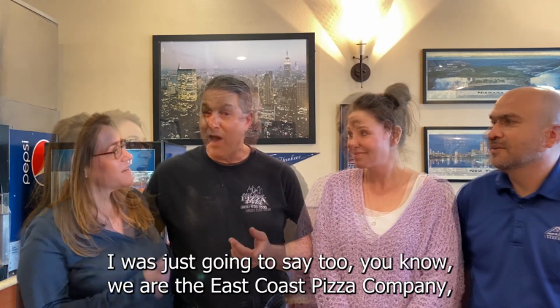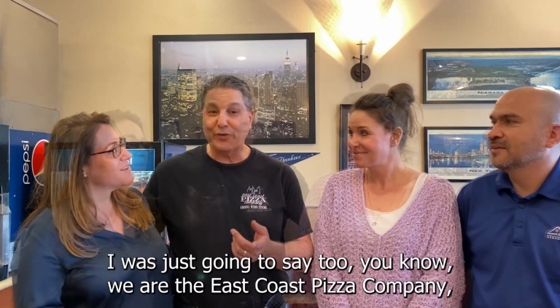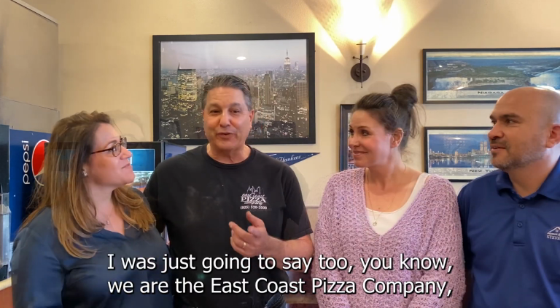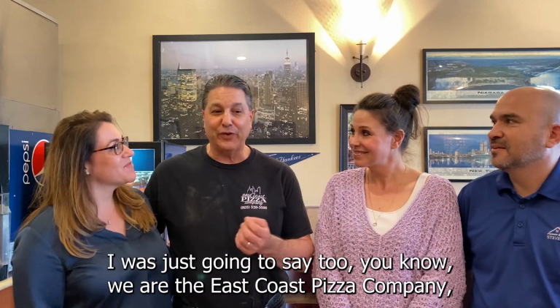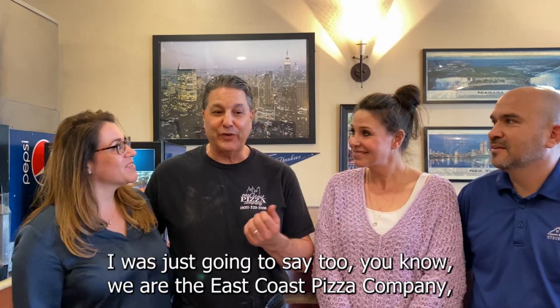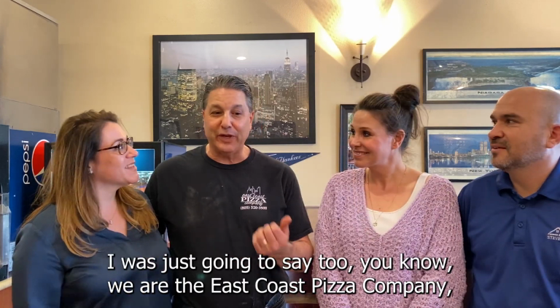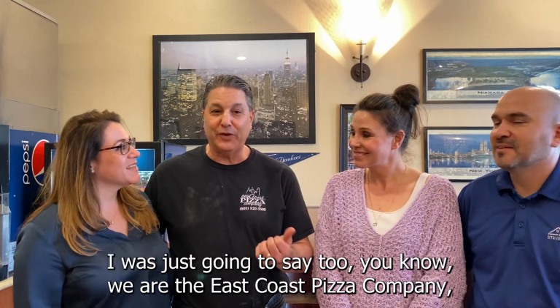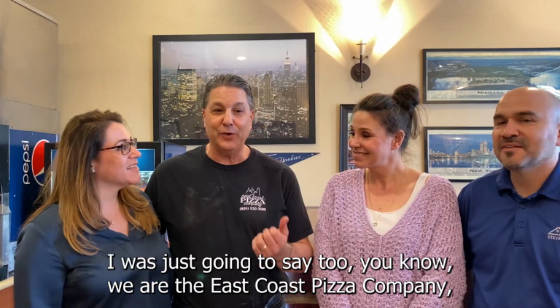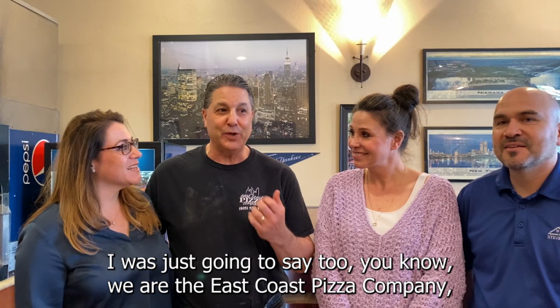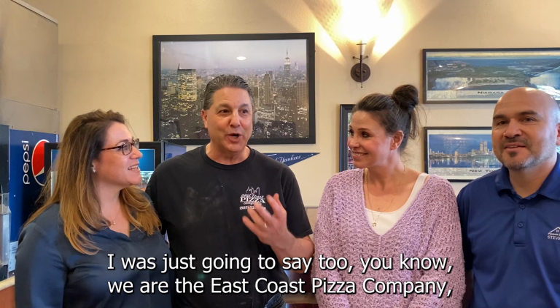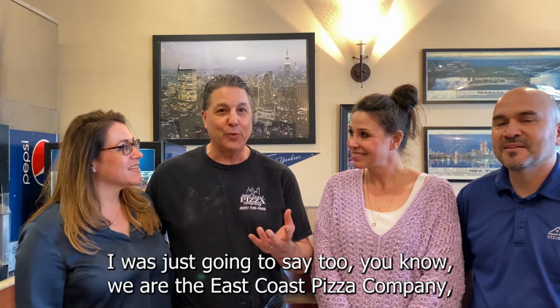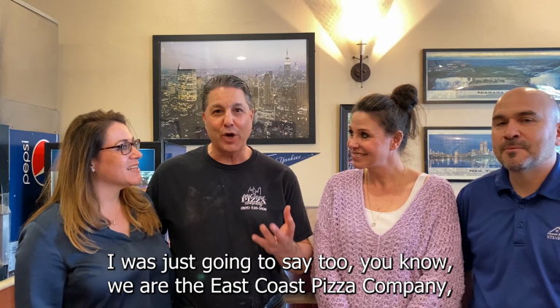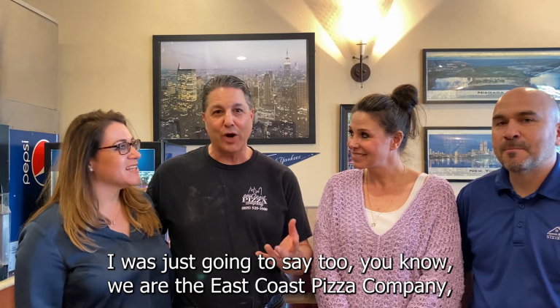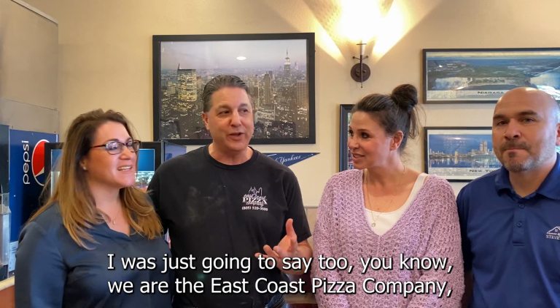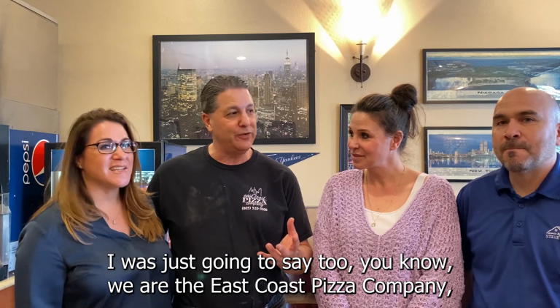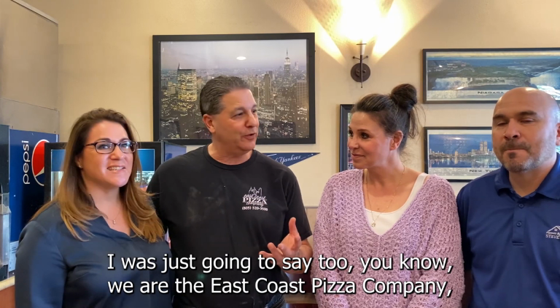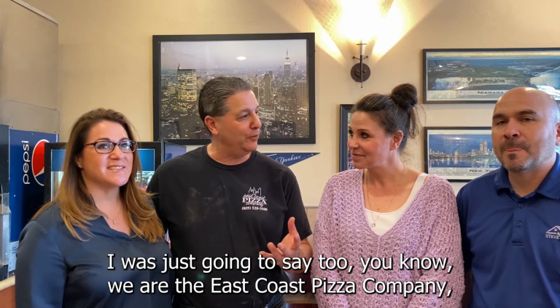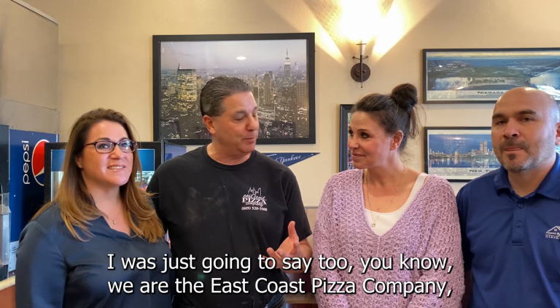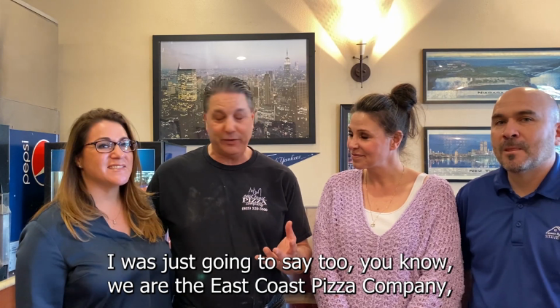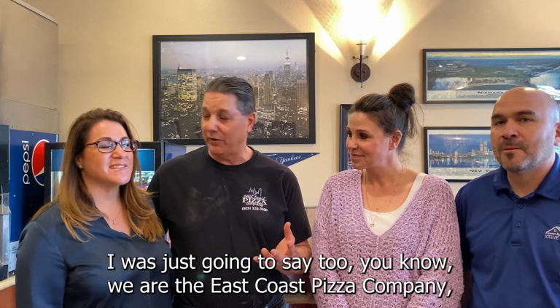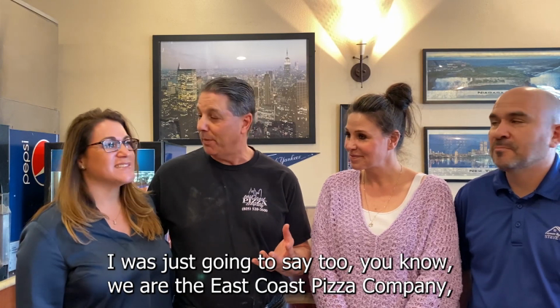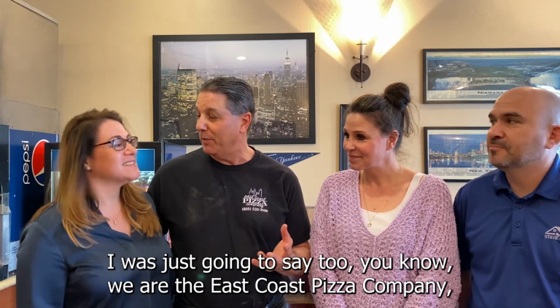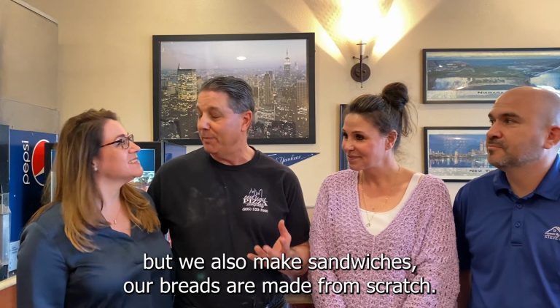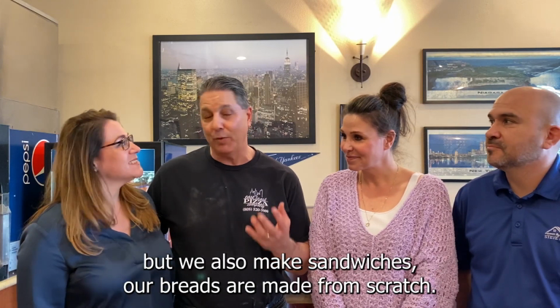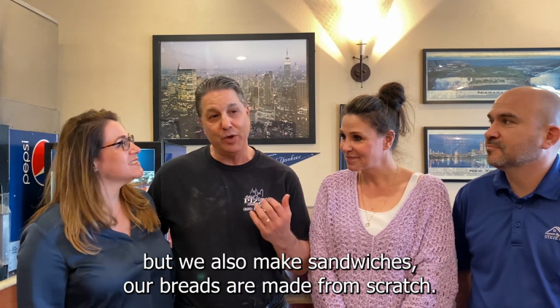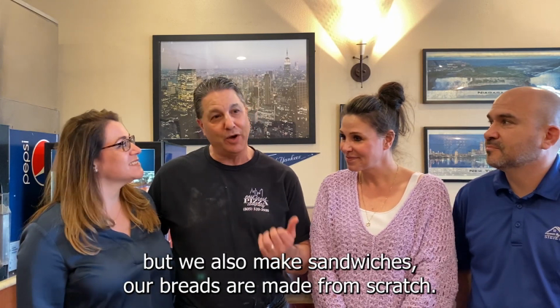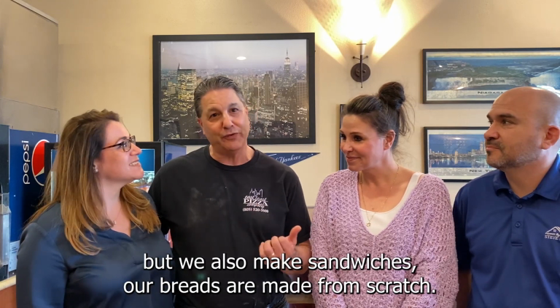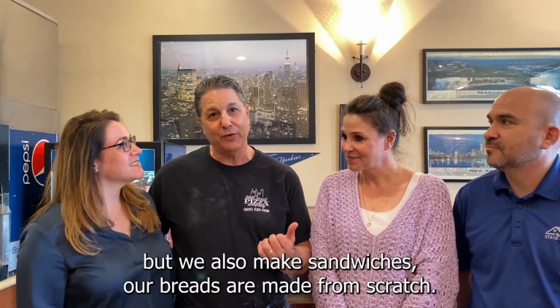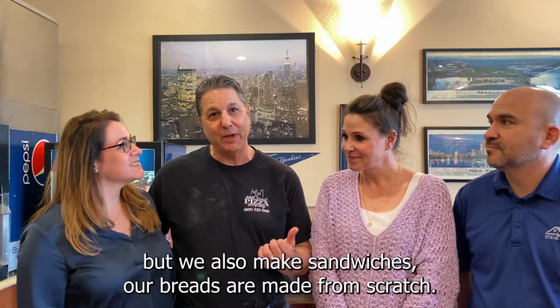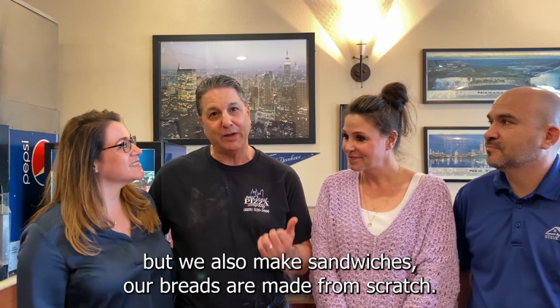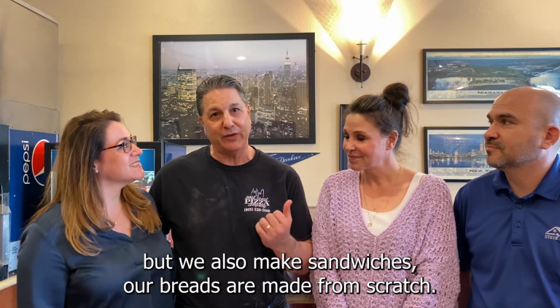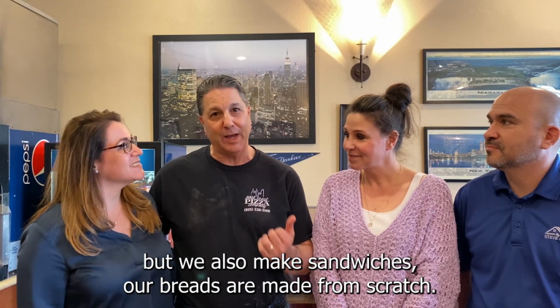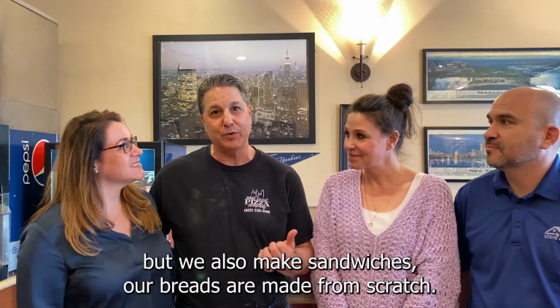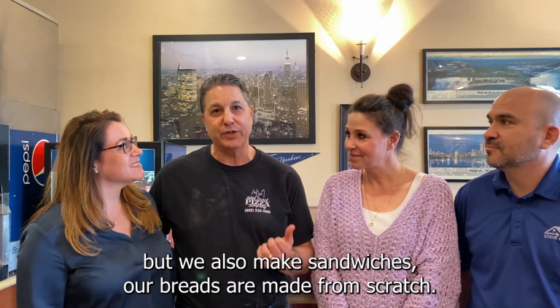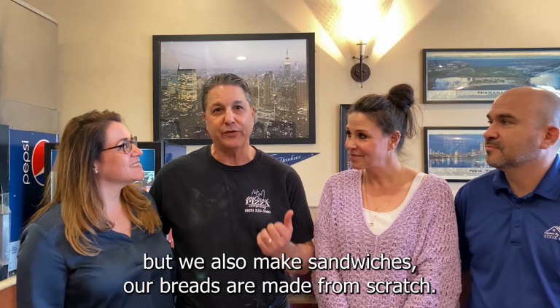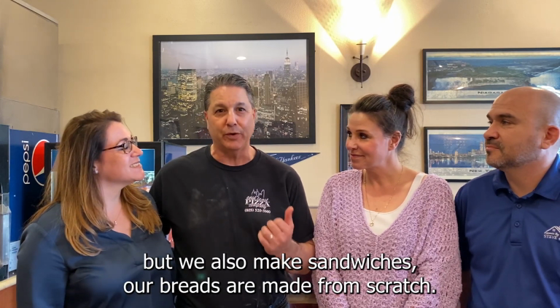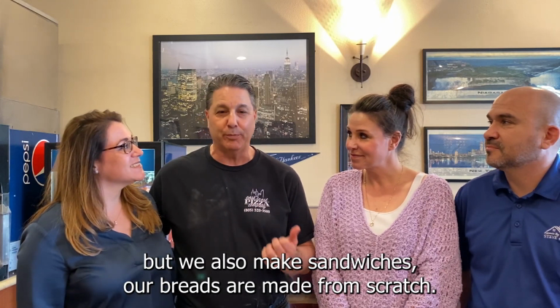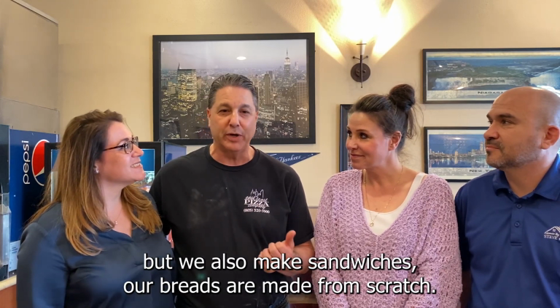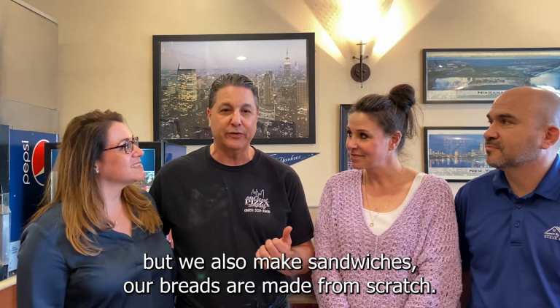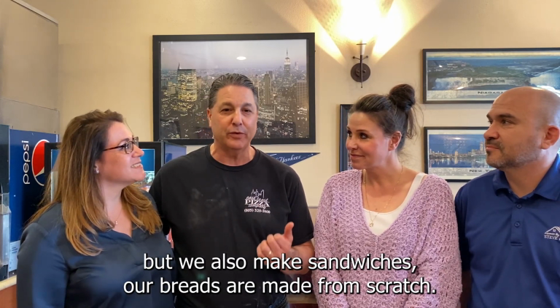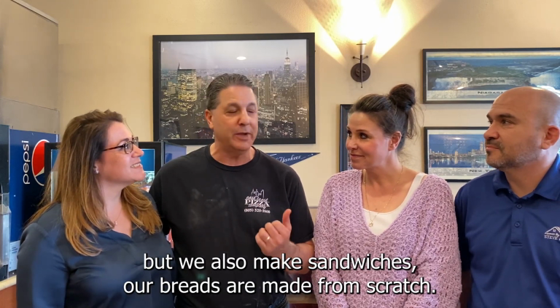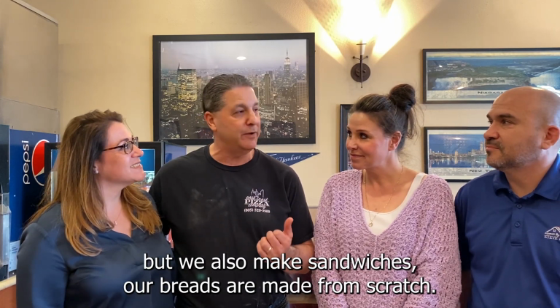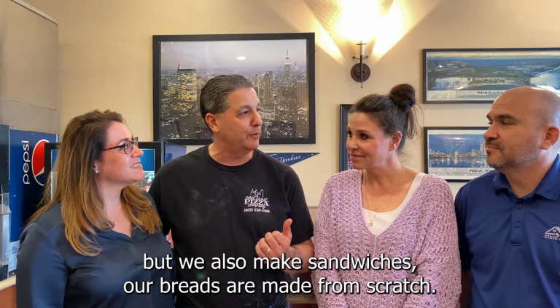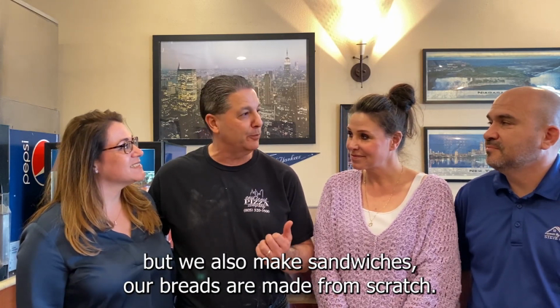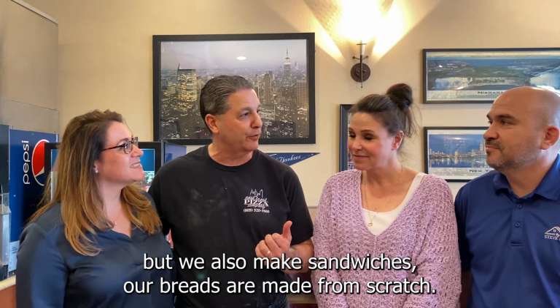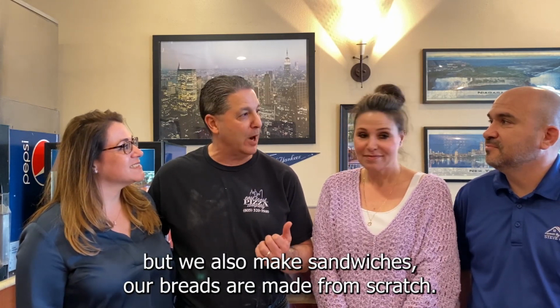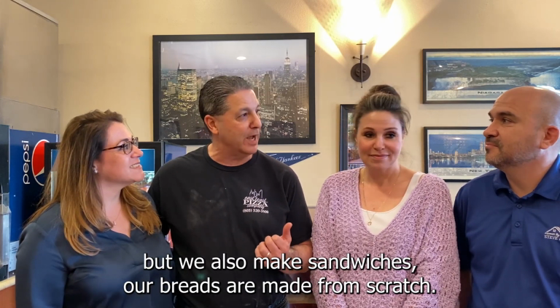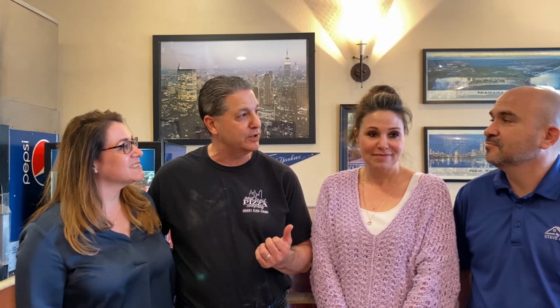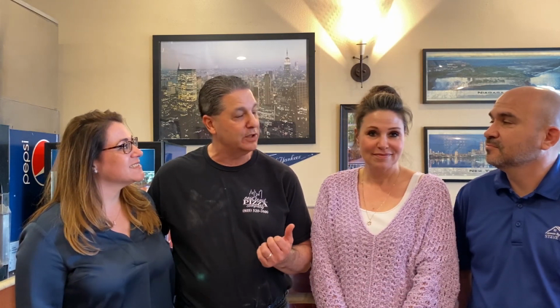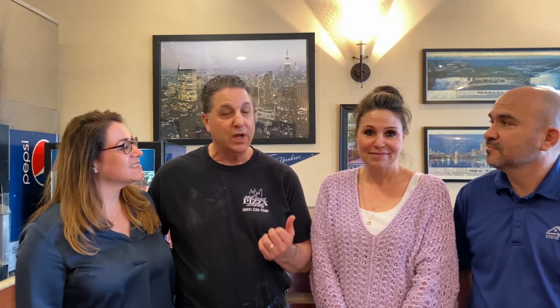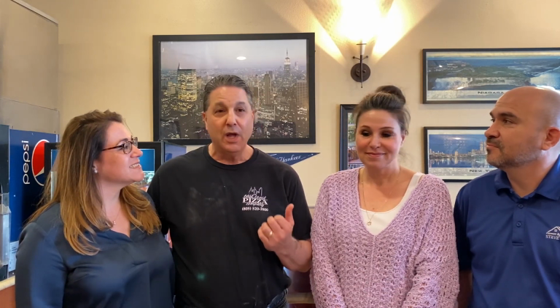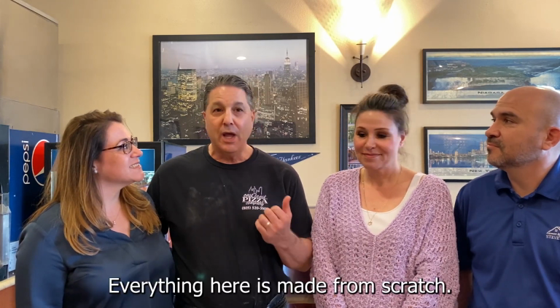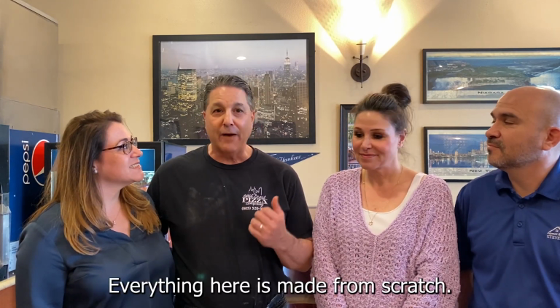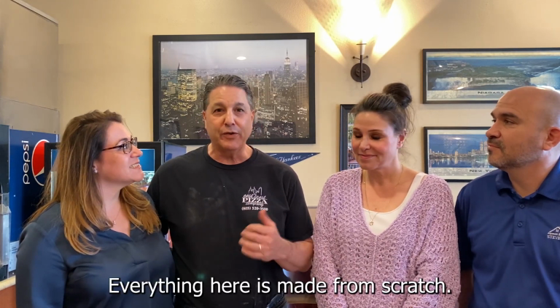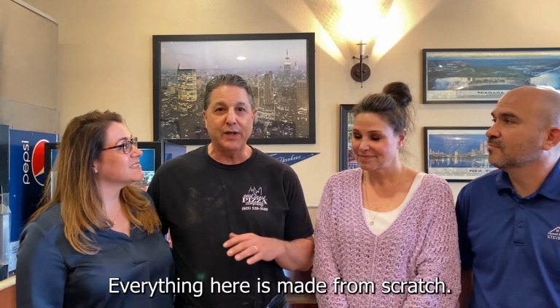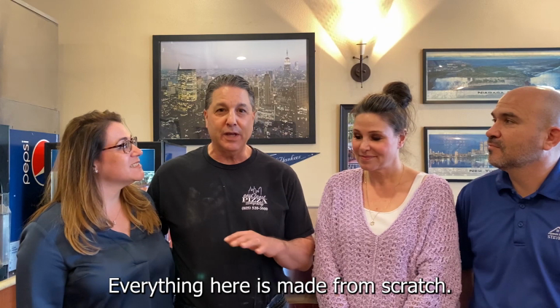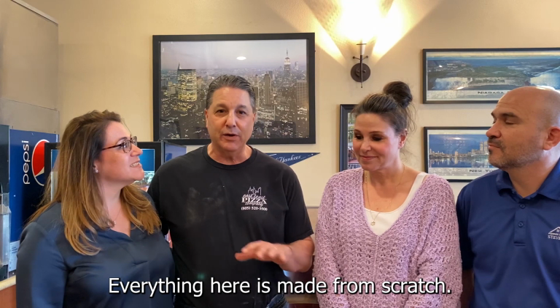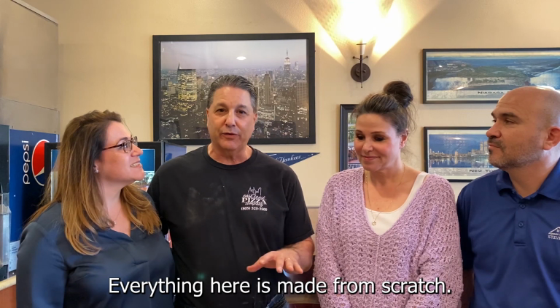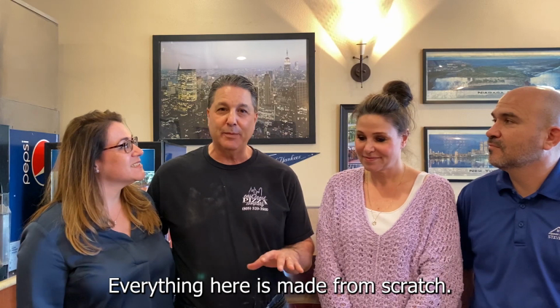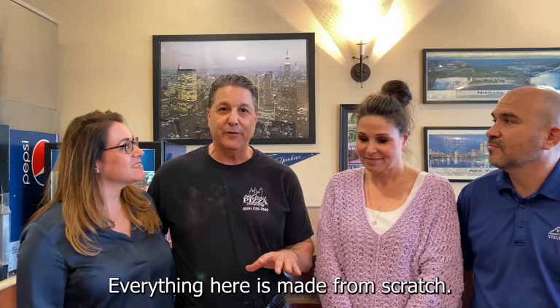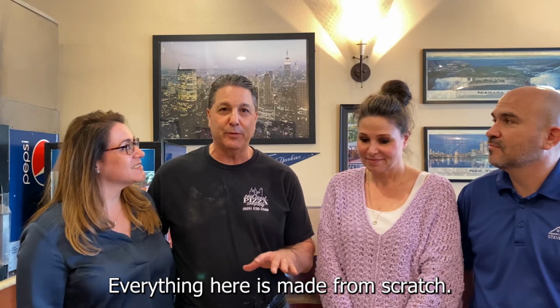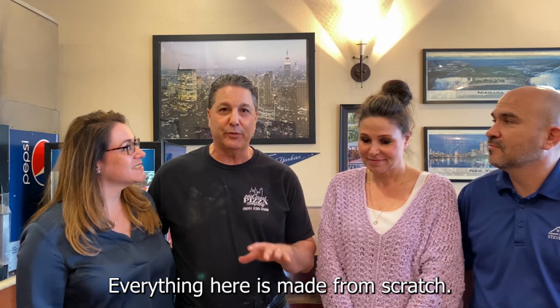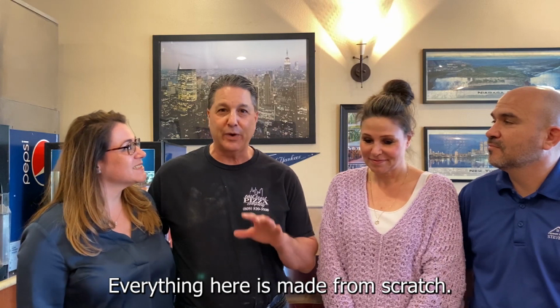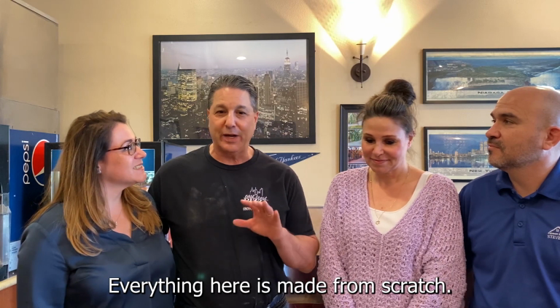It's just been a great combination. We are the East Coast Pizza Company, but we also make sandwiches. Our breads are made from scratch — everything here is made from scratch.